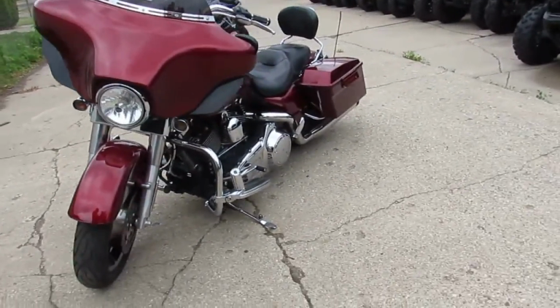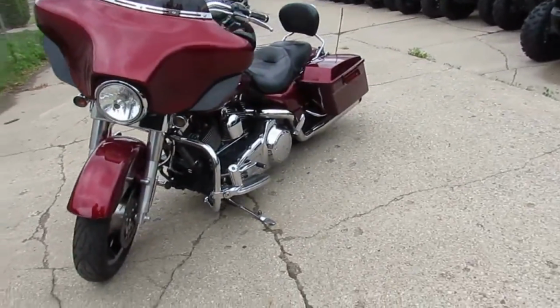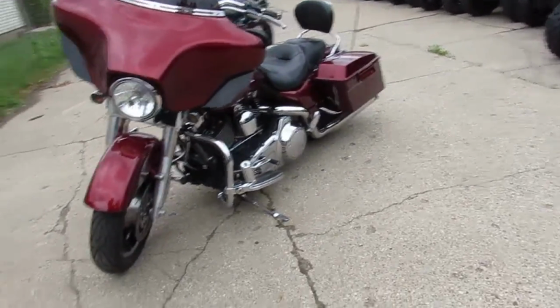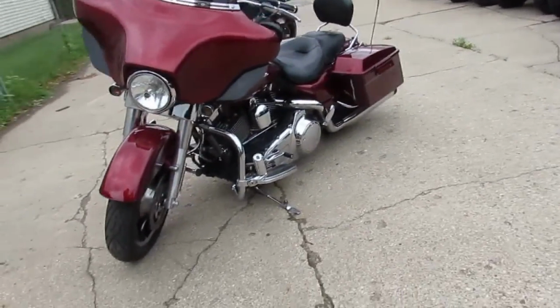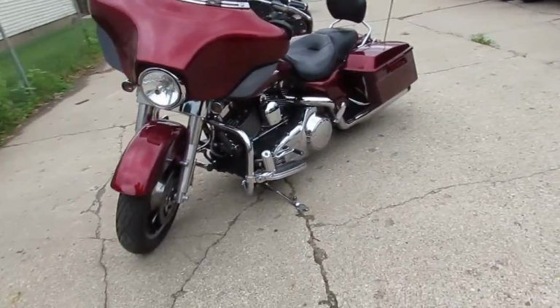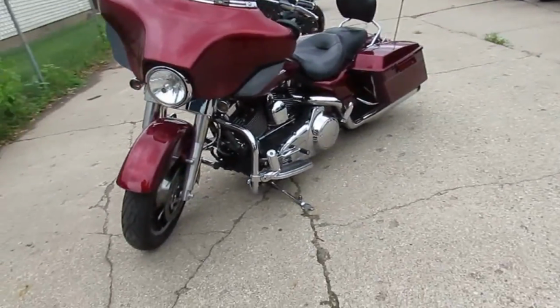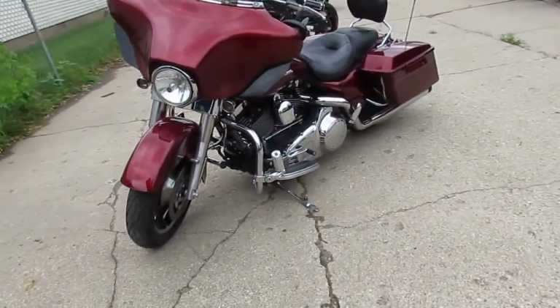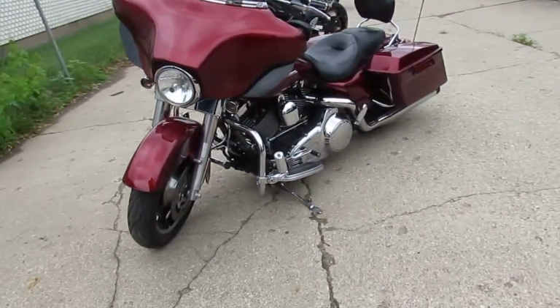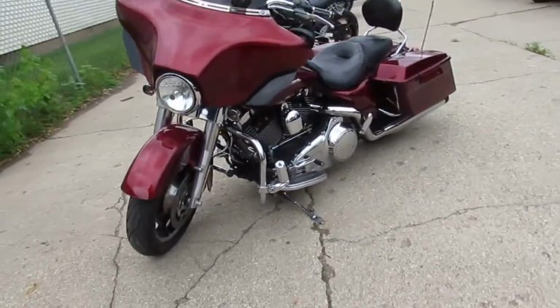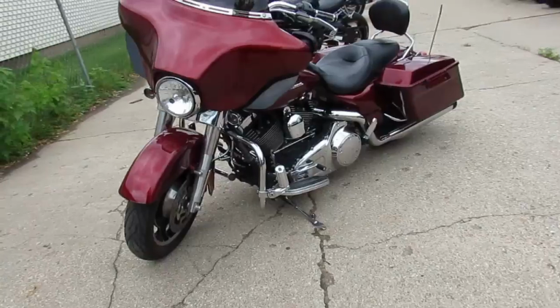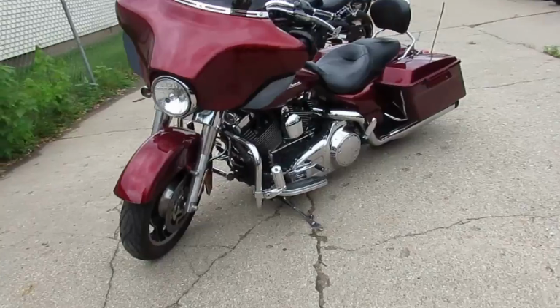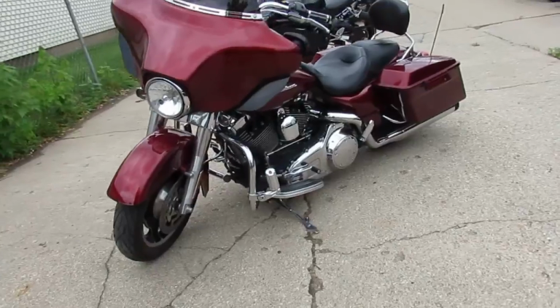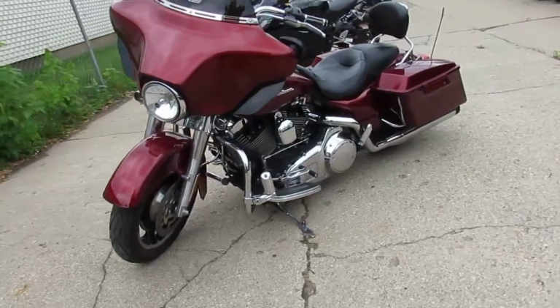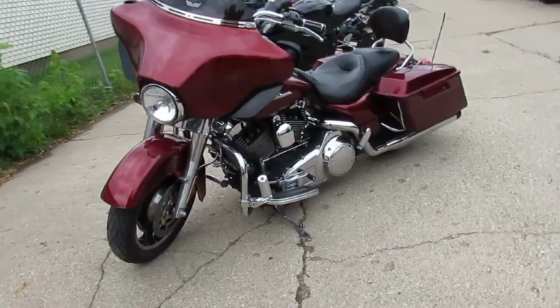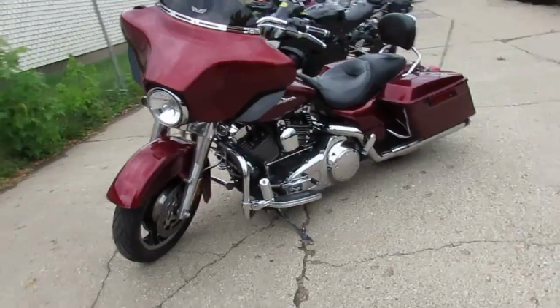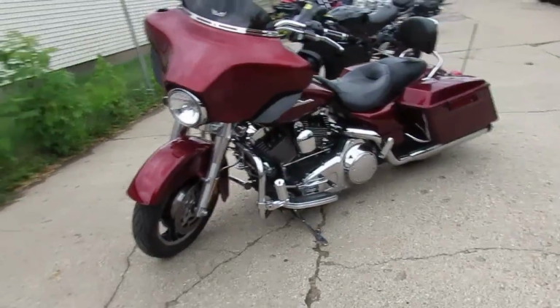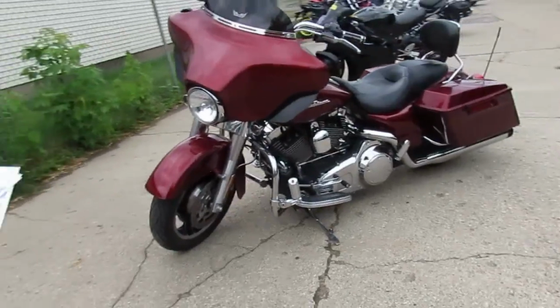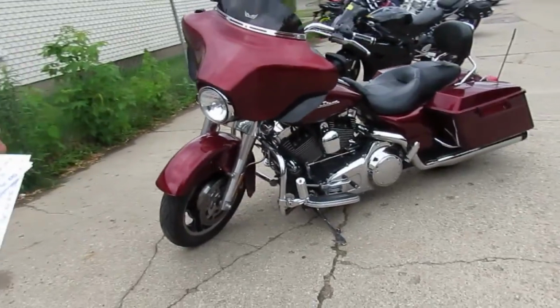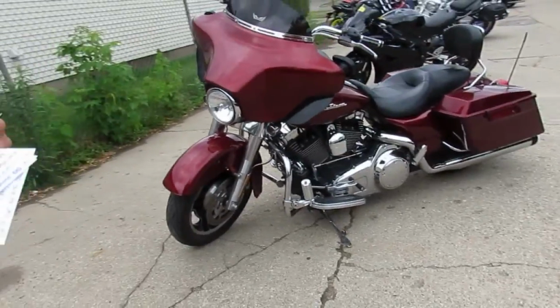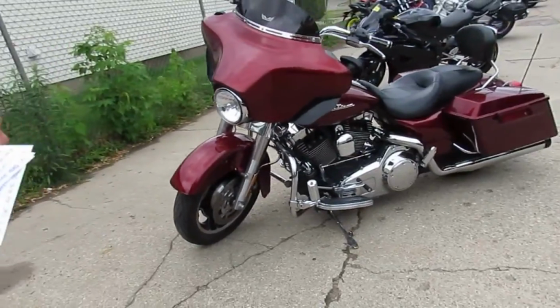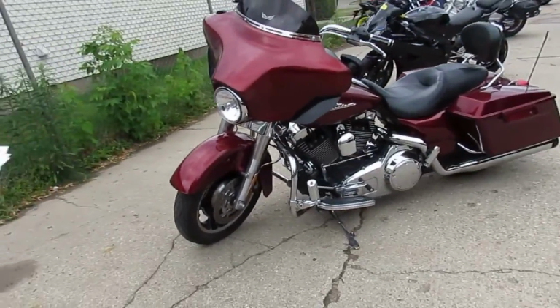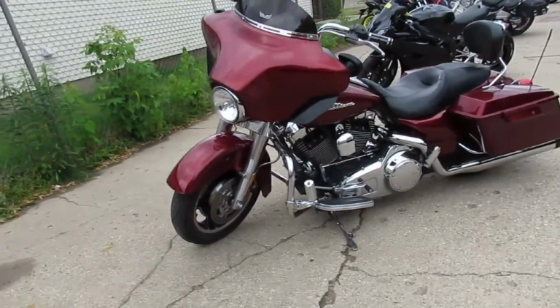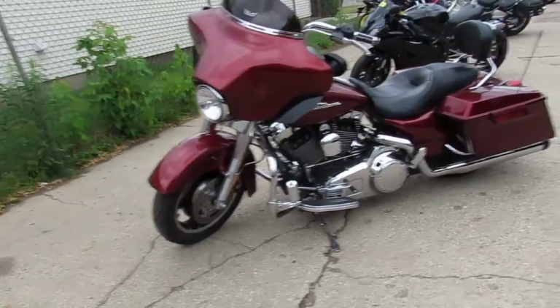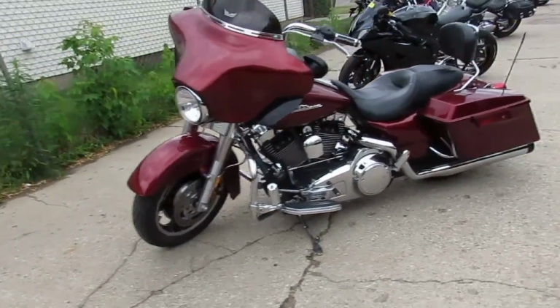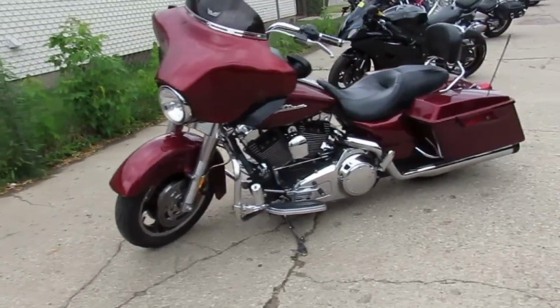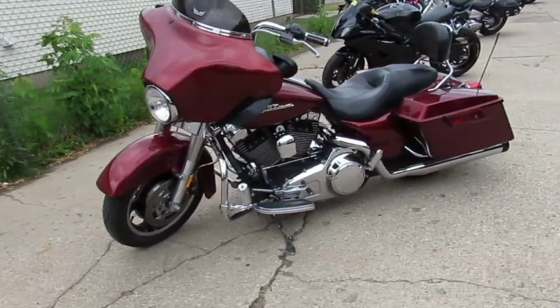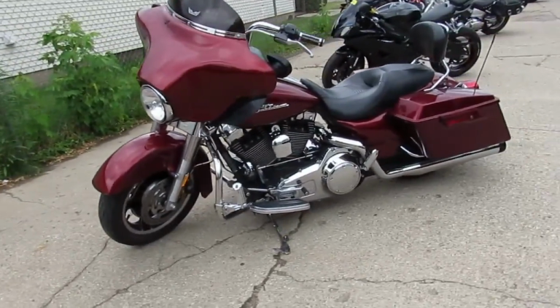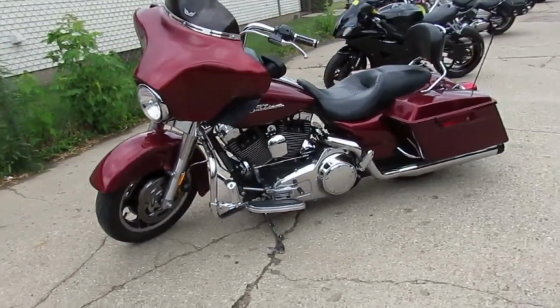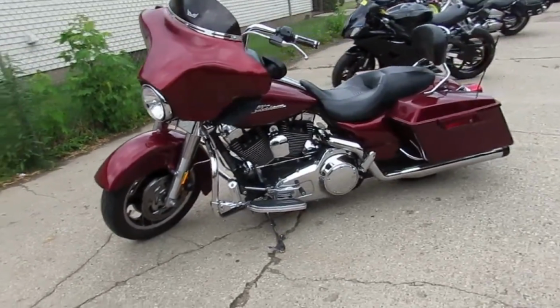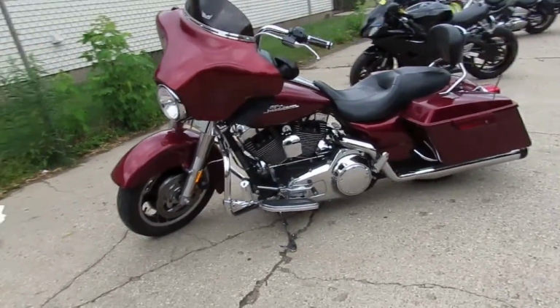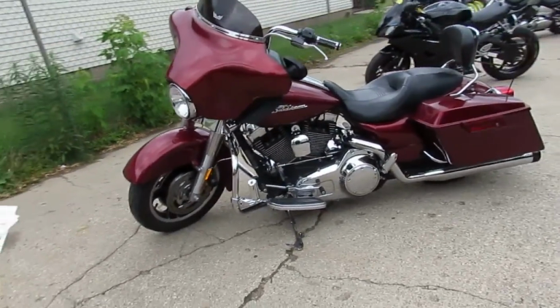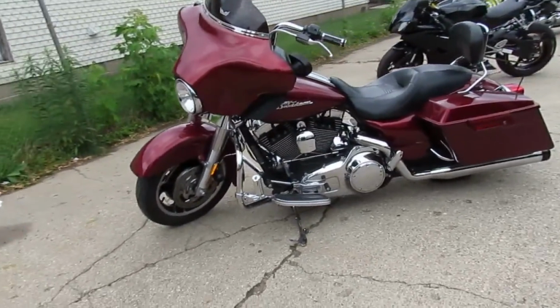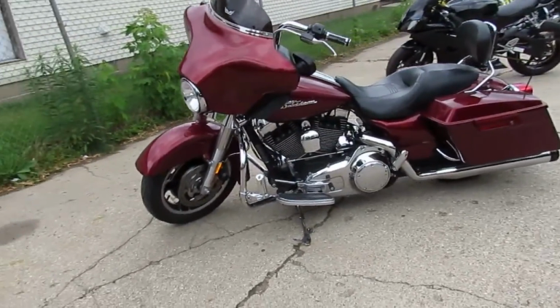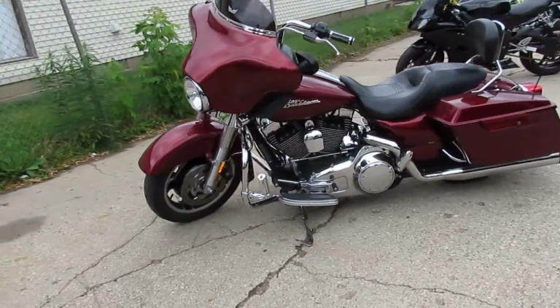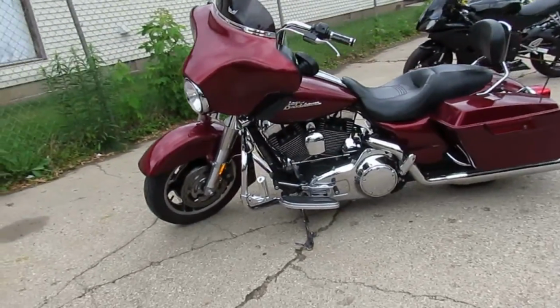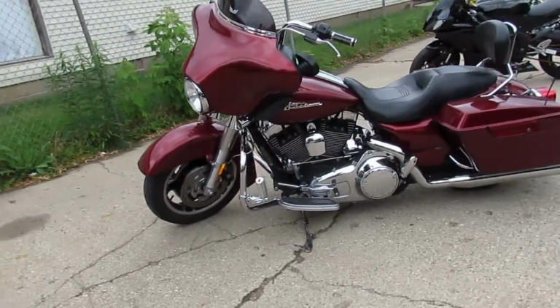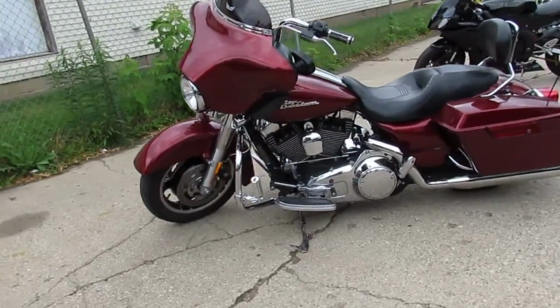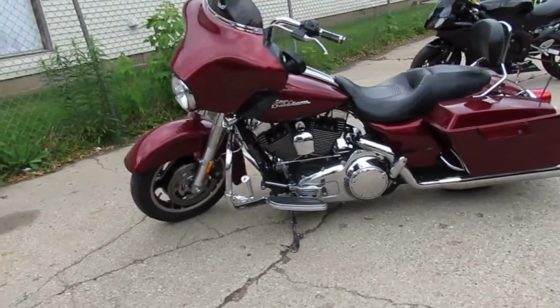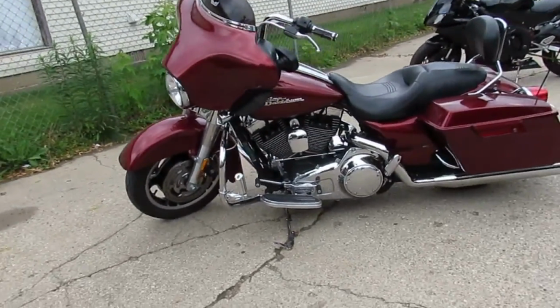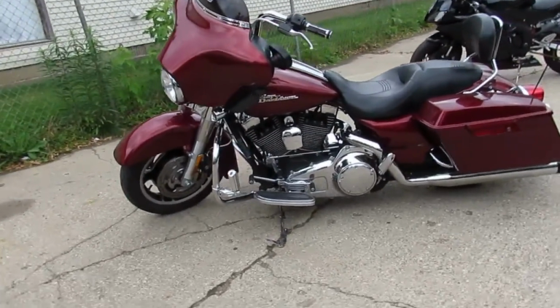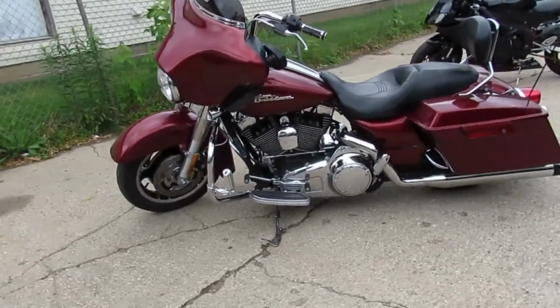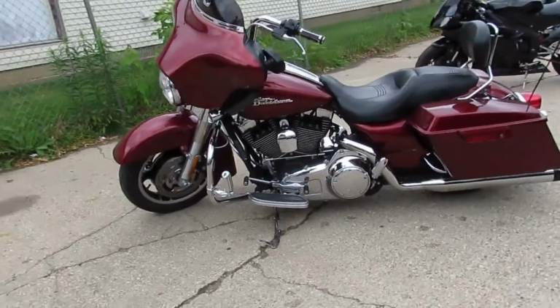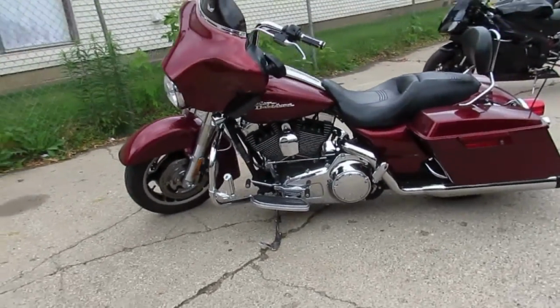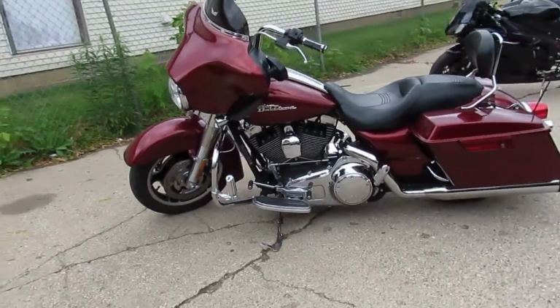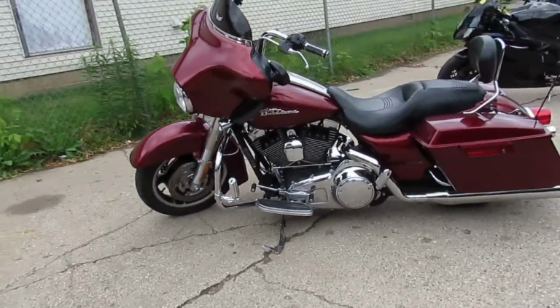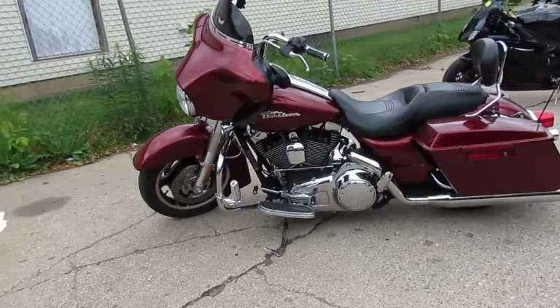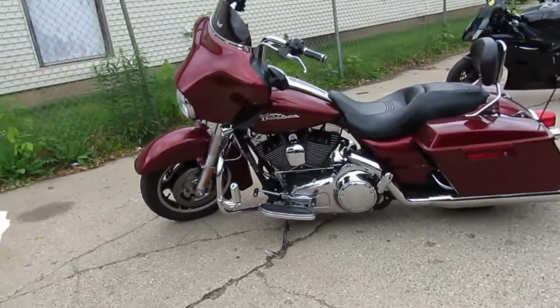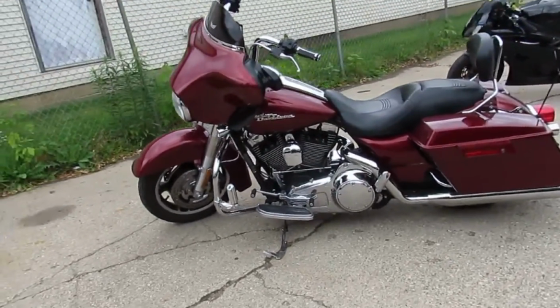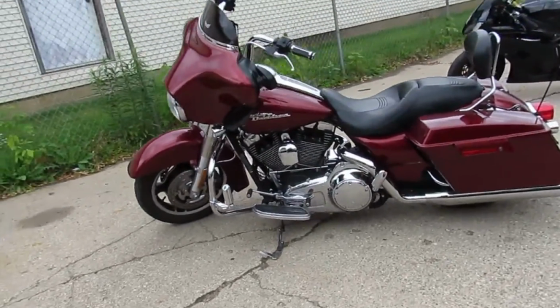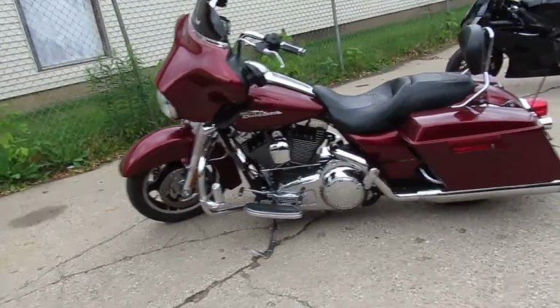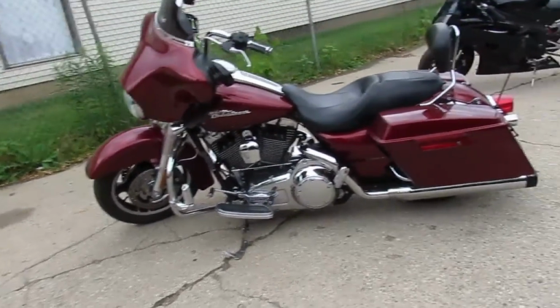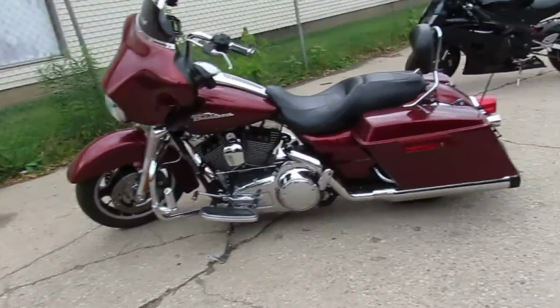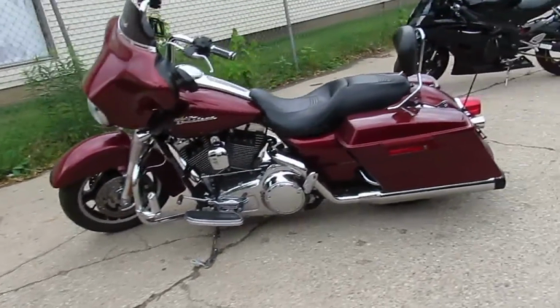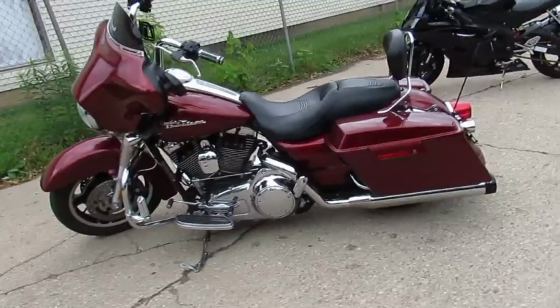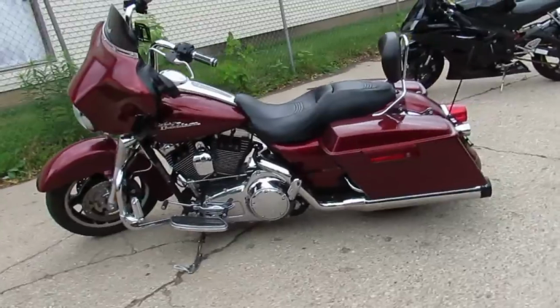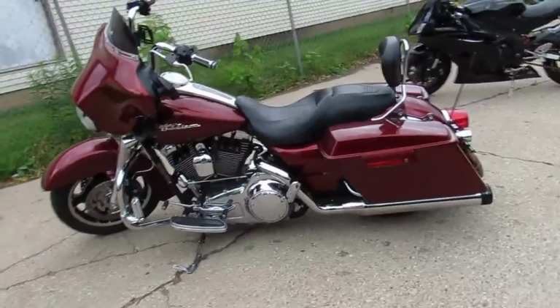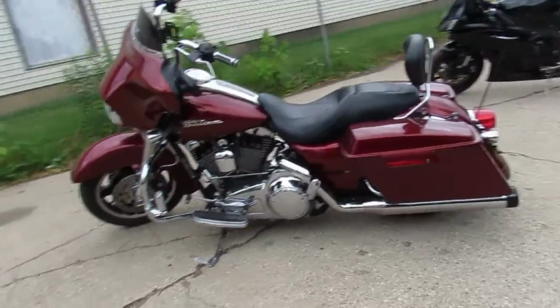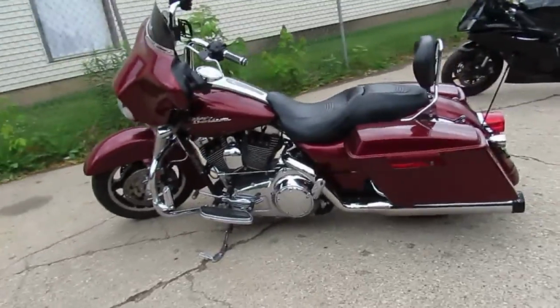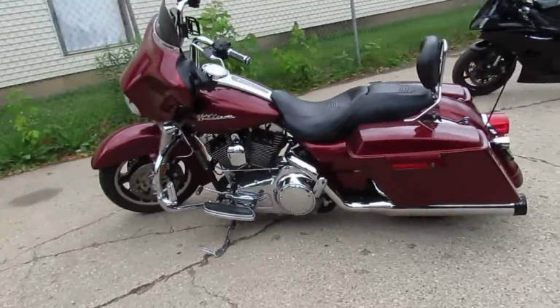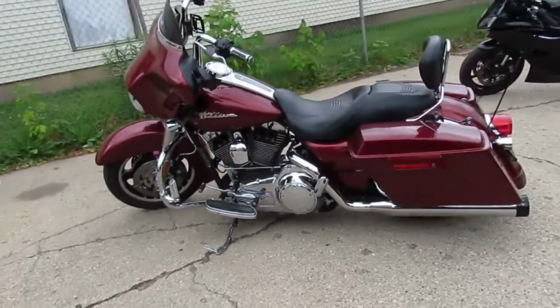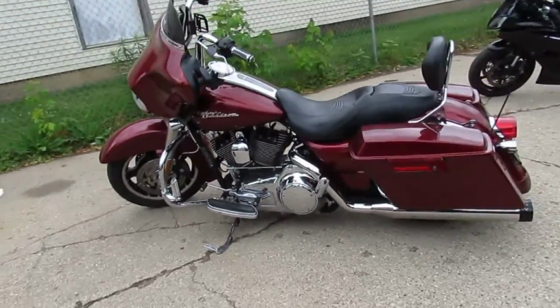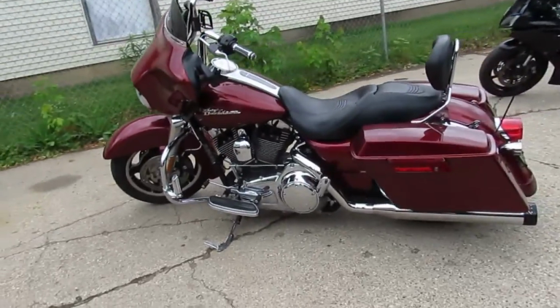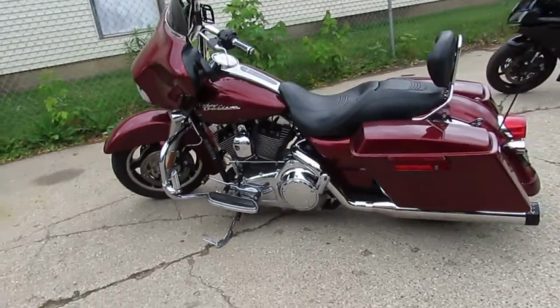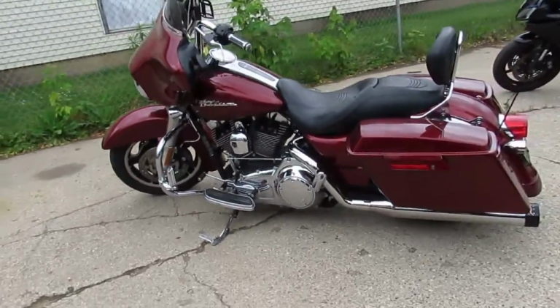It's got the dual Reinhardt exhaust, quick-detach backrest, and it's loaded up with tons of chrome. You guys can buy it with confidence.